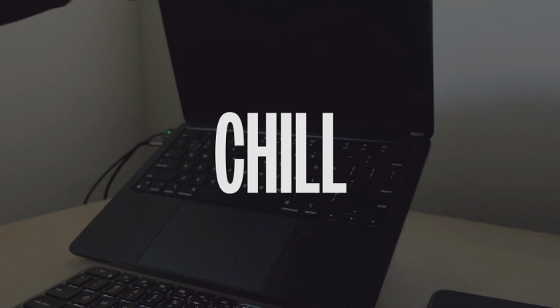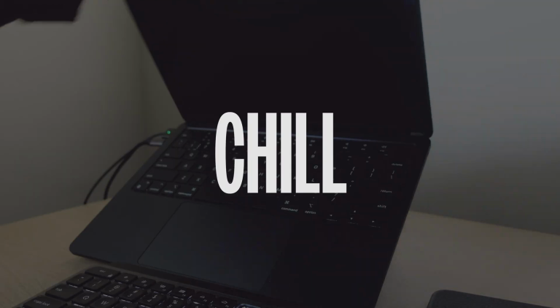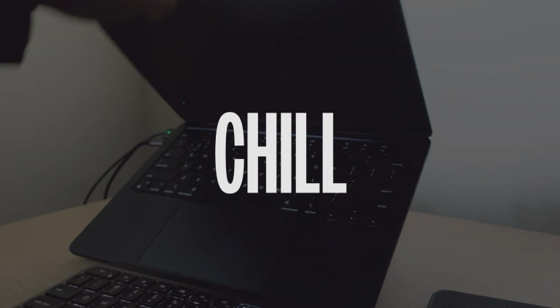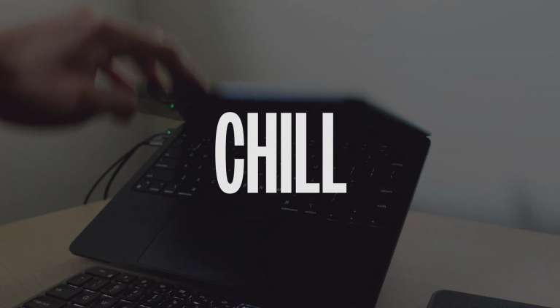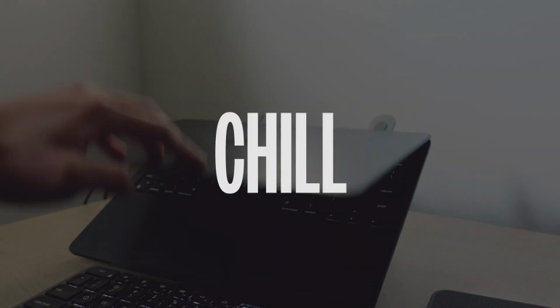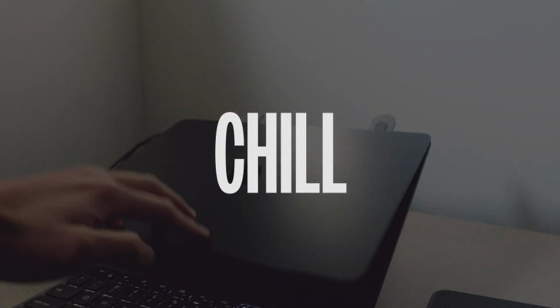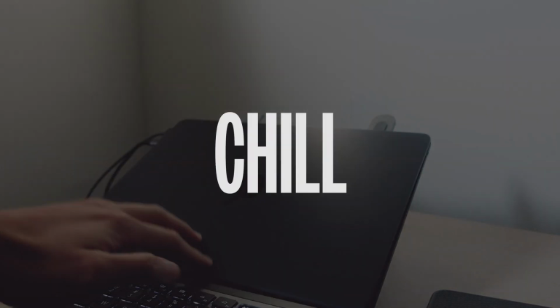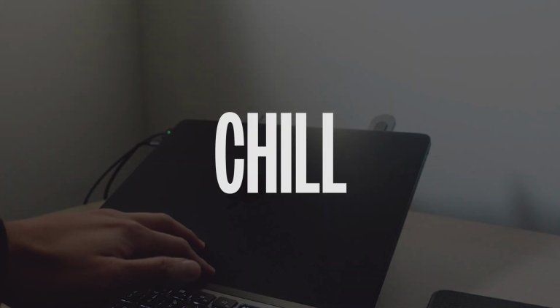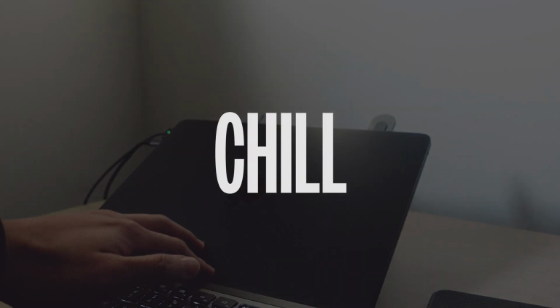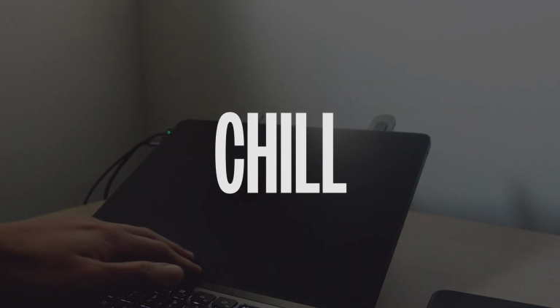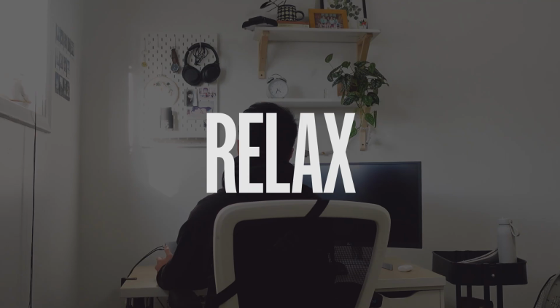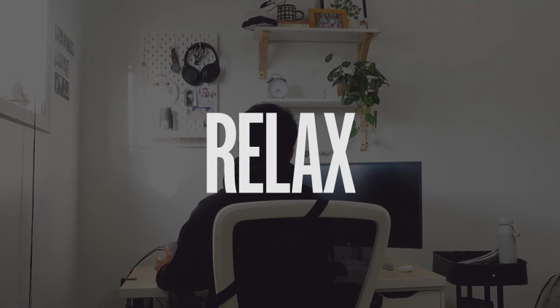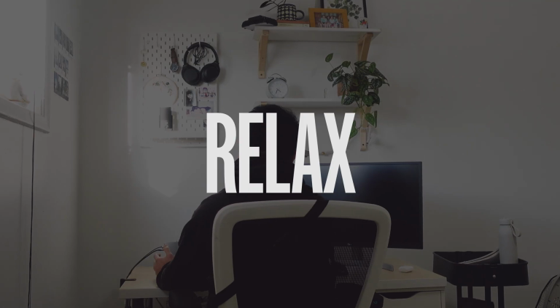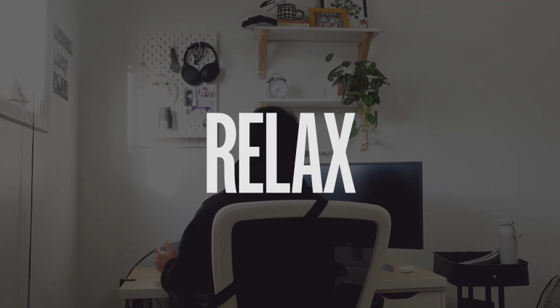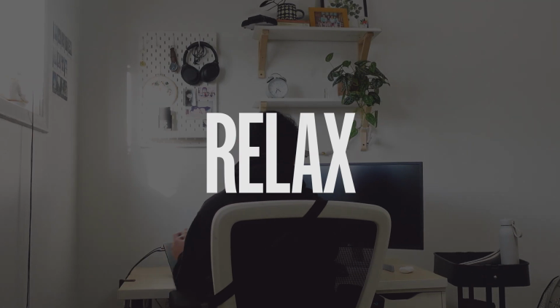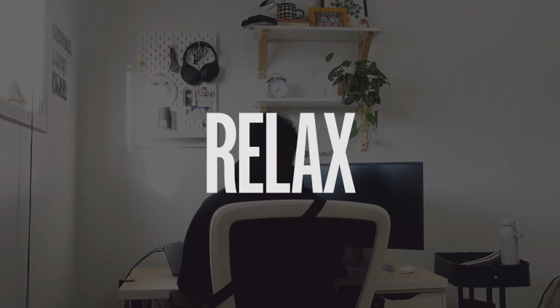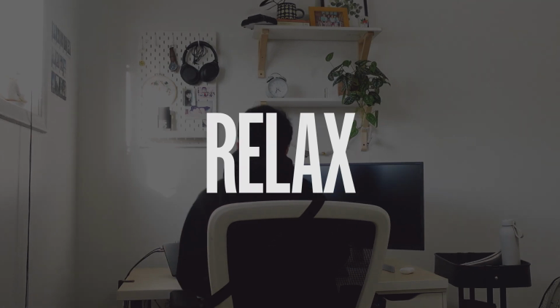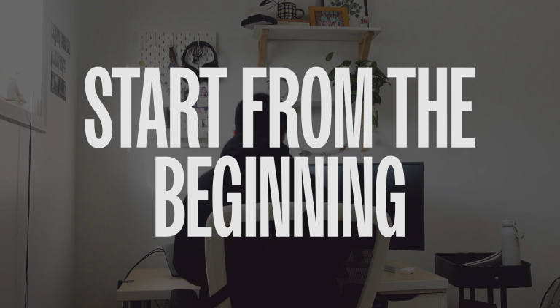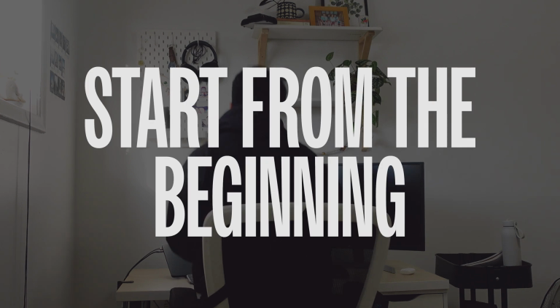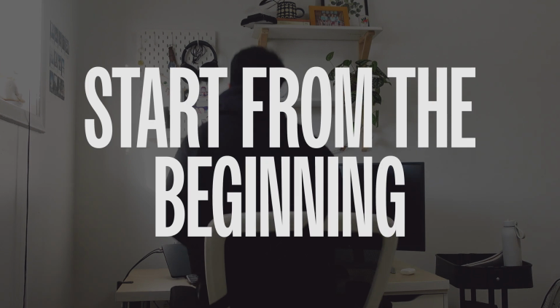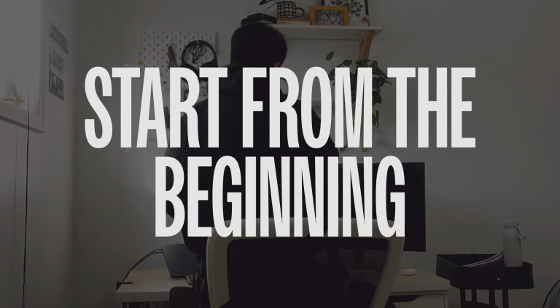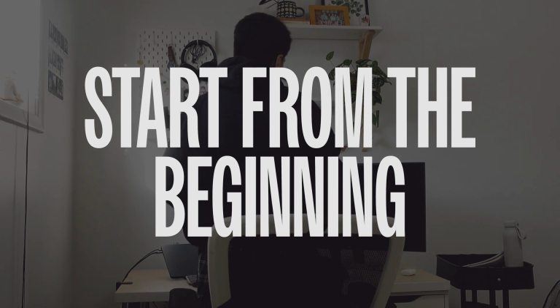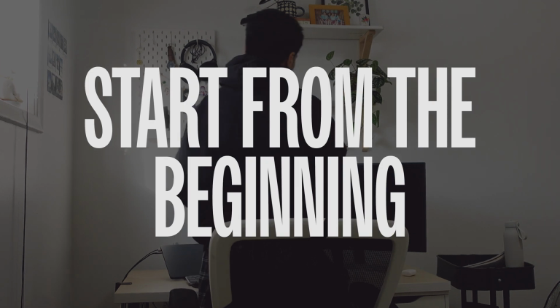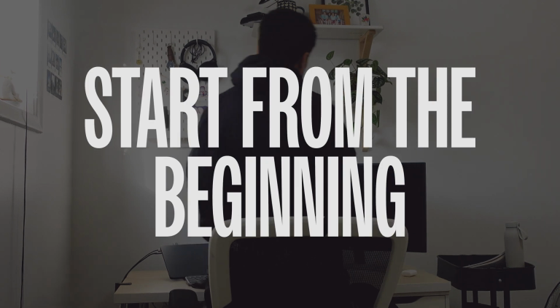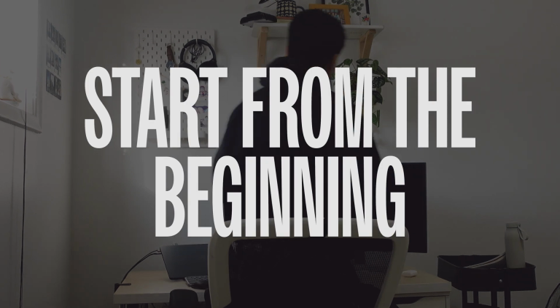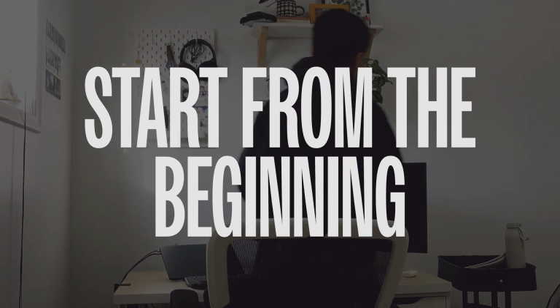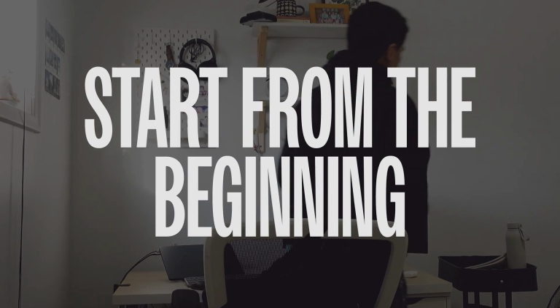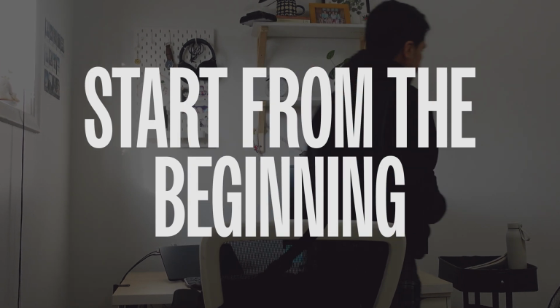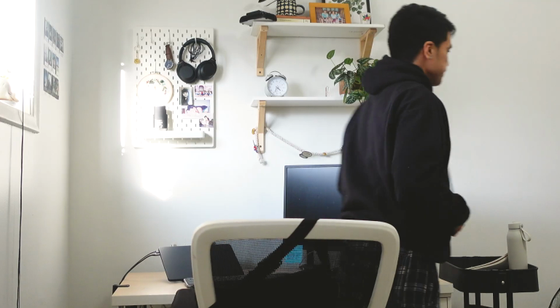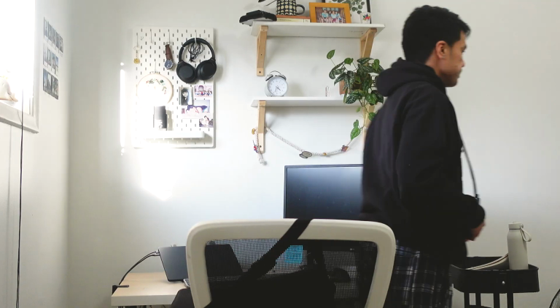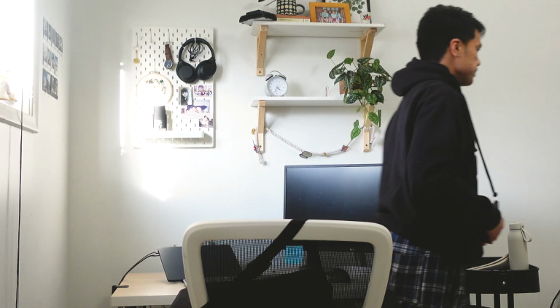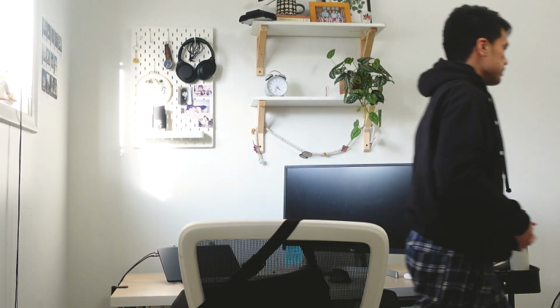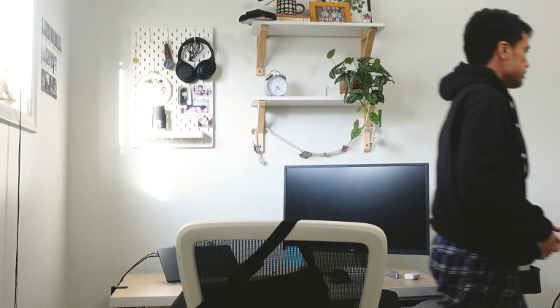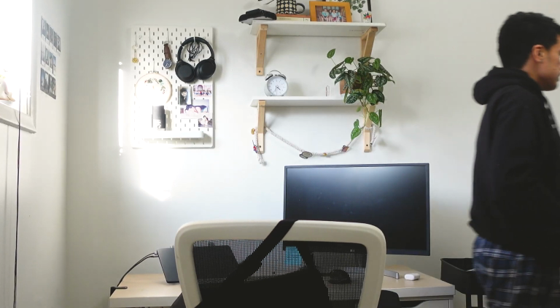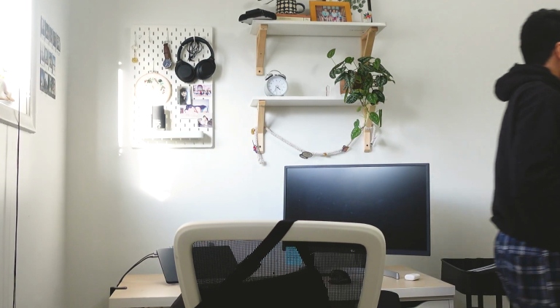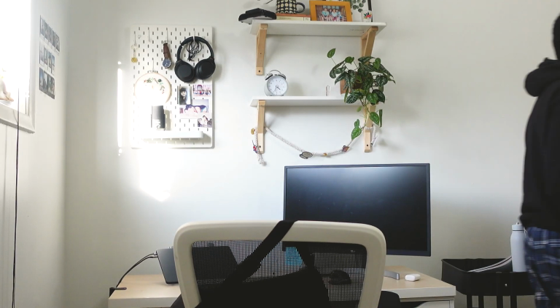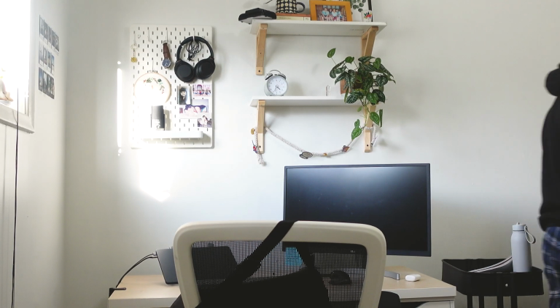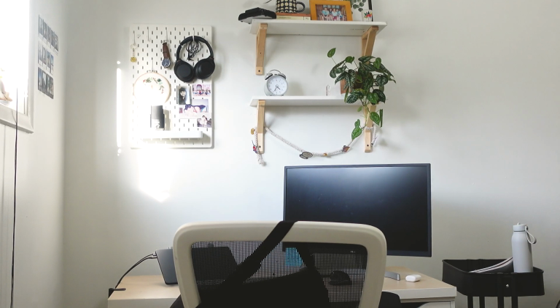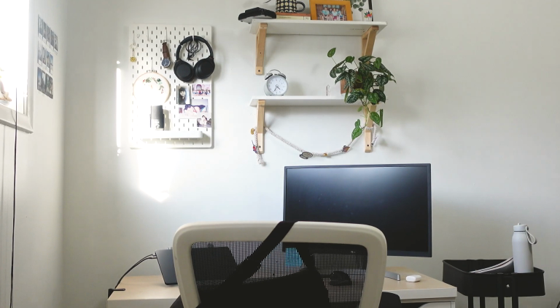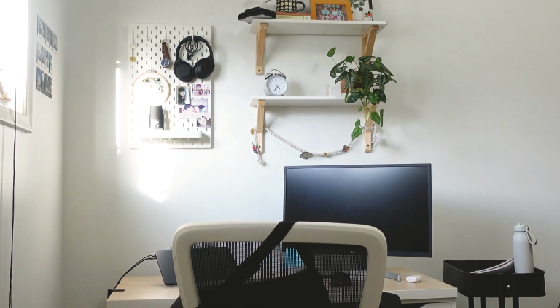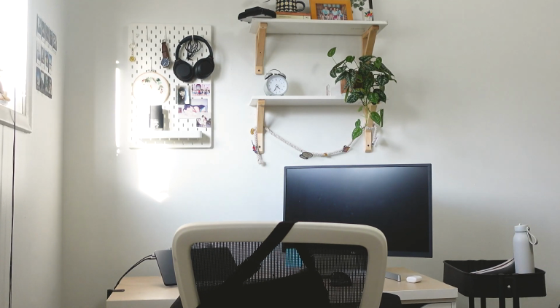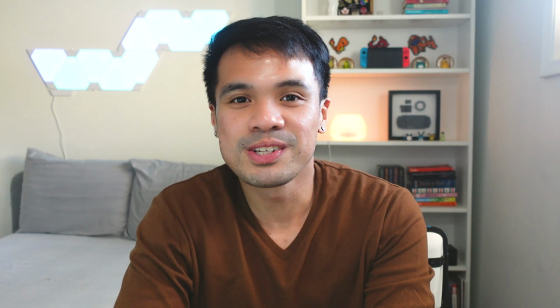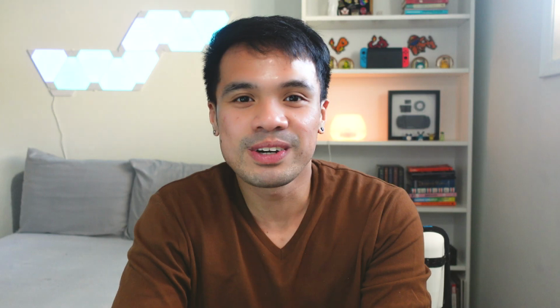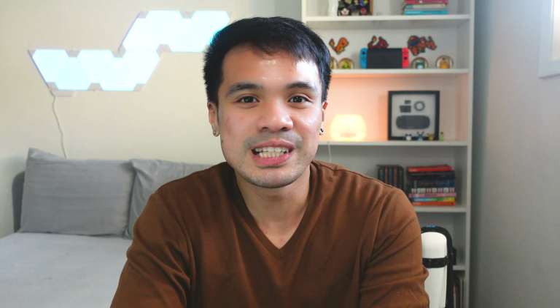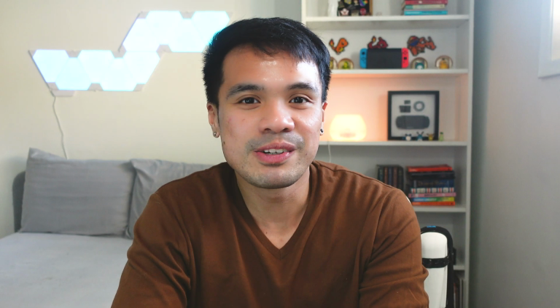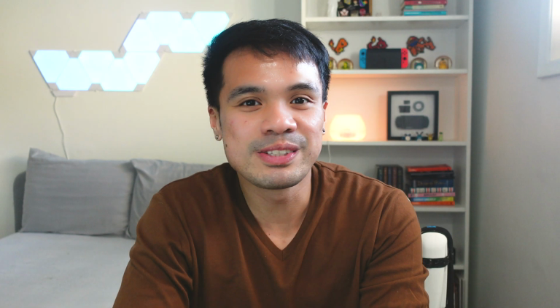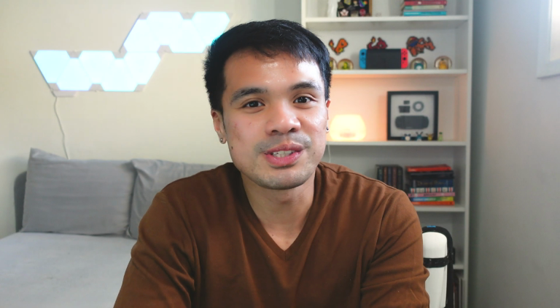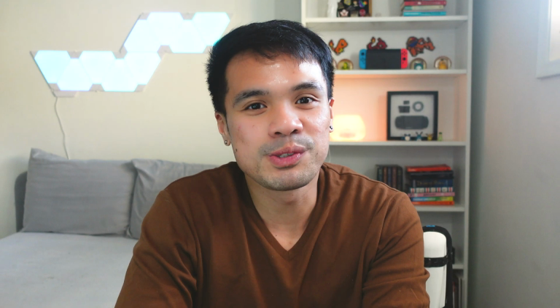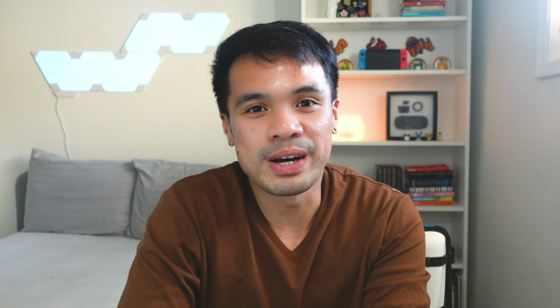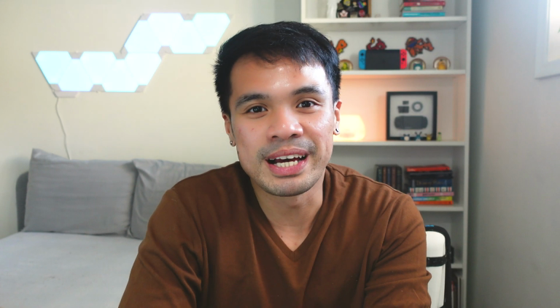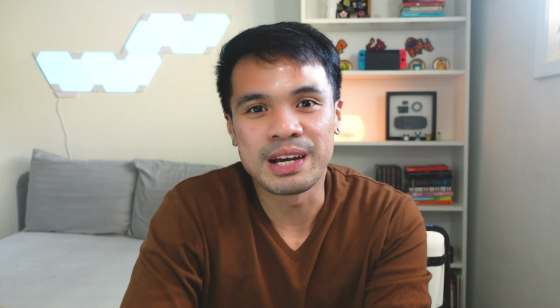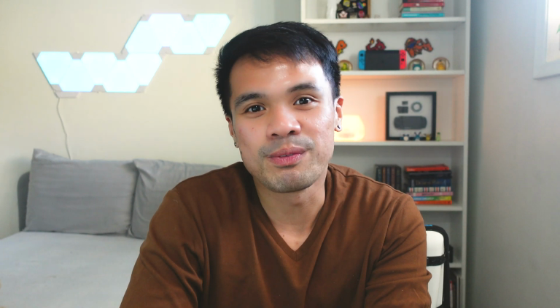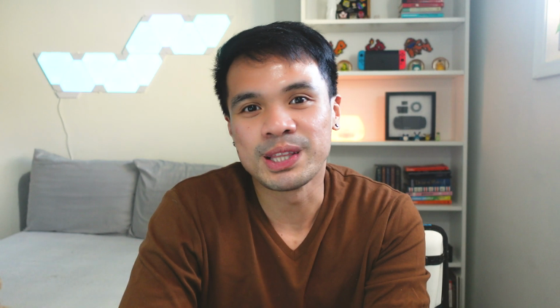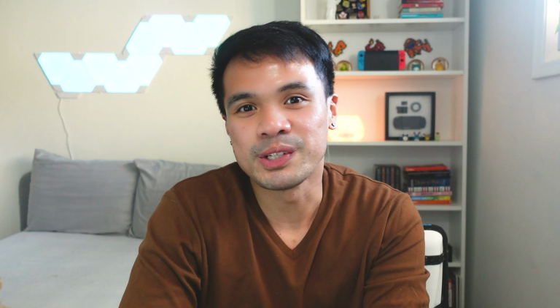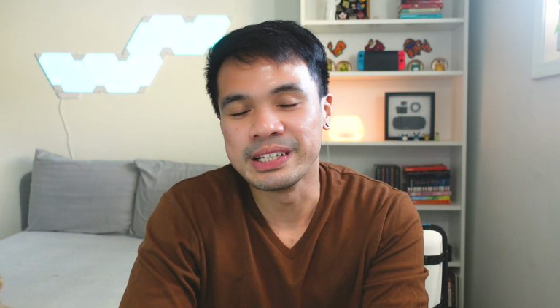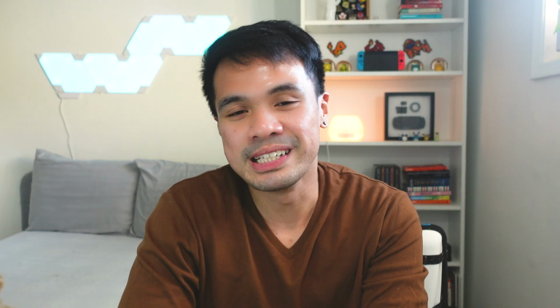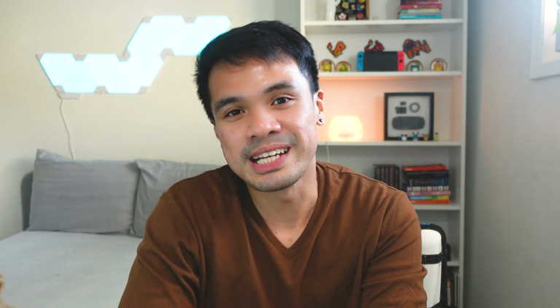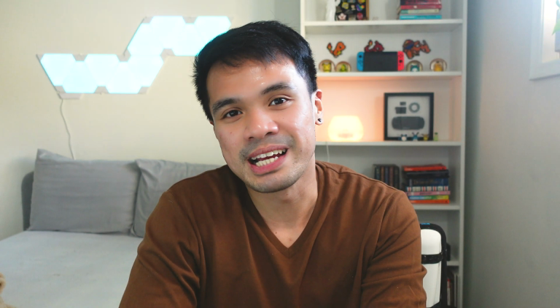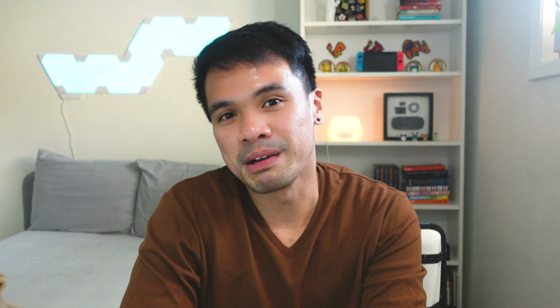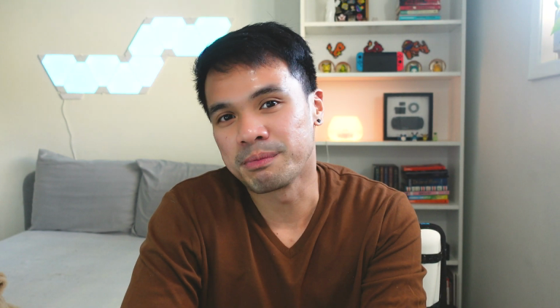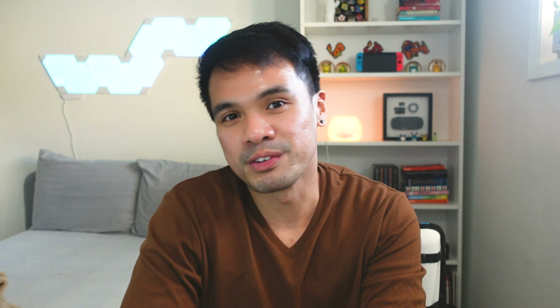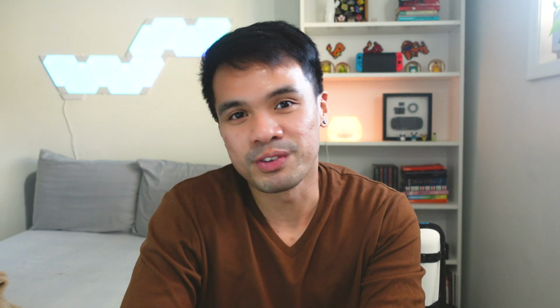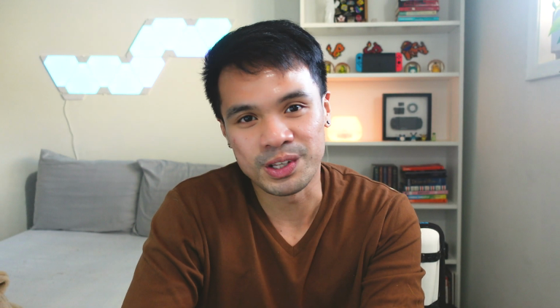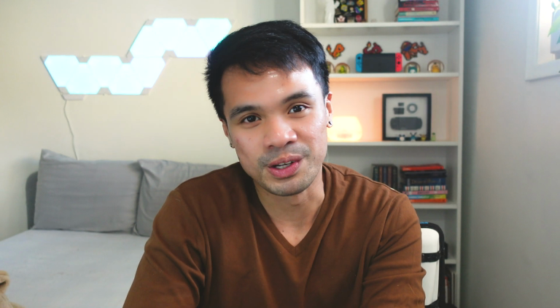I need to chill, relax, and start from the beginning. Let's look at the reasons why I want to redesign my portfolio.